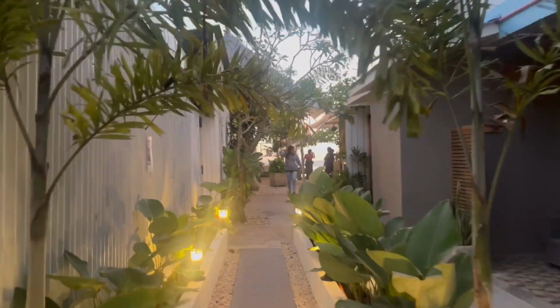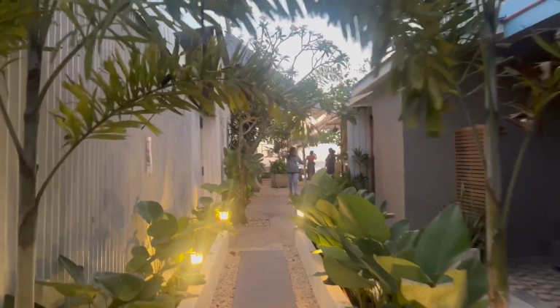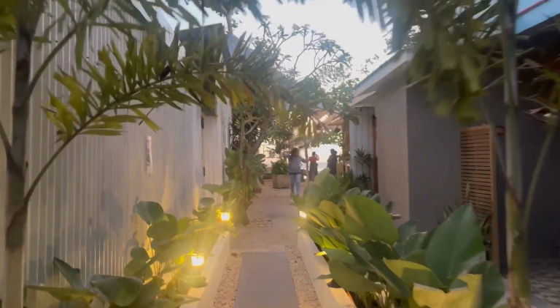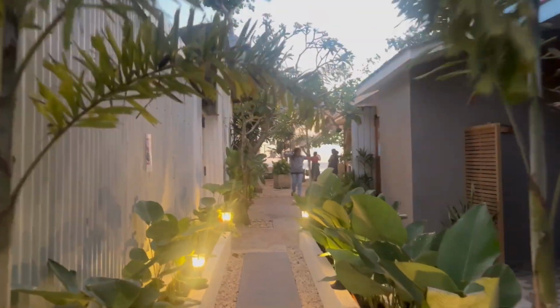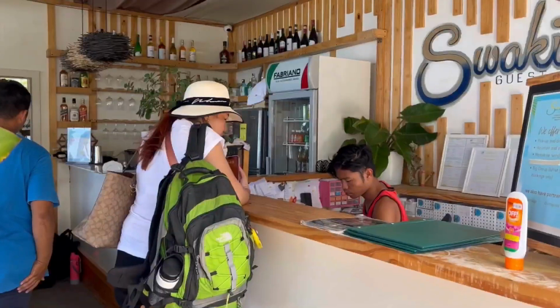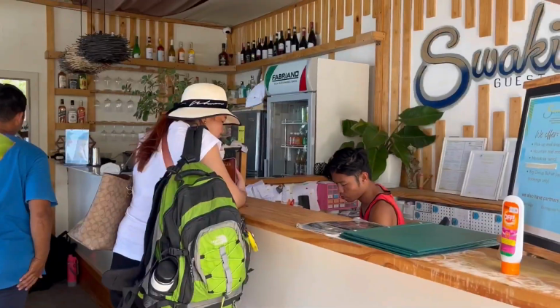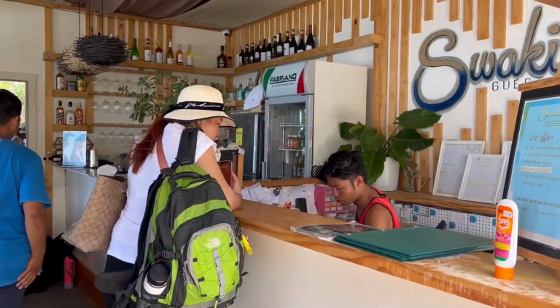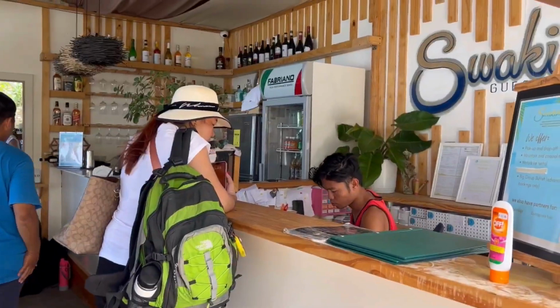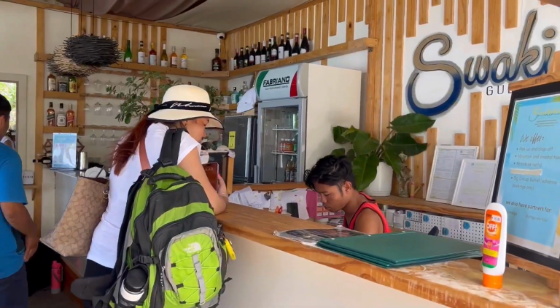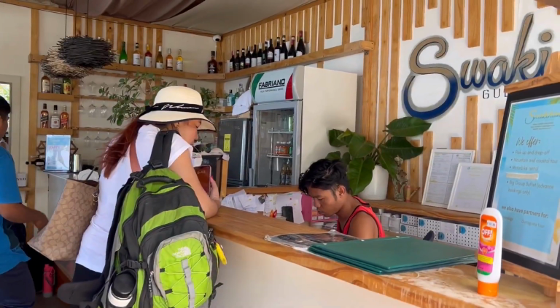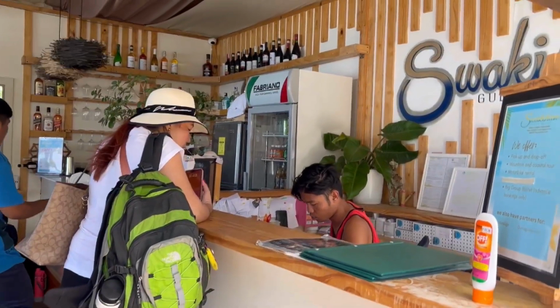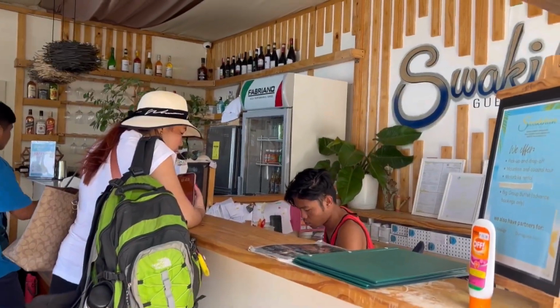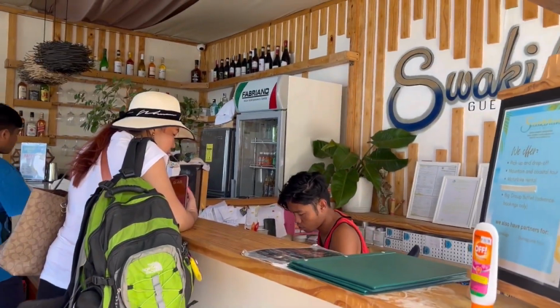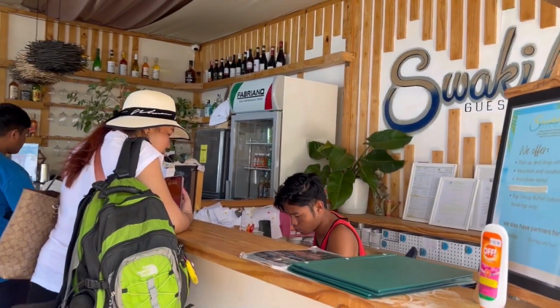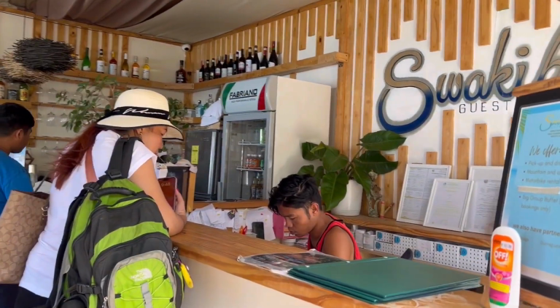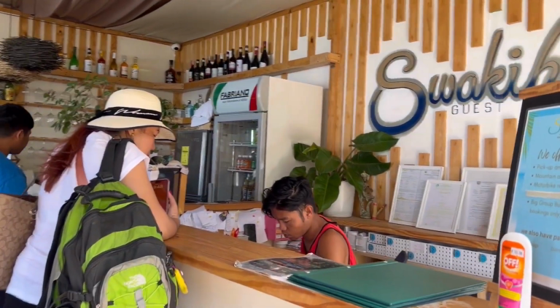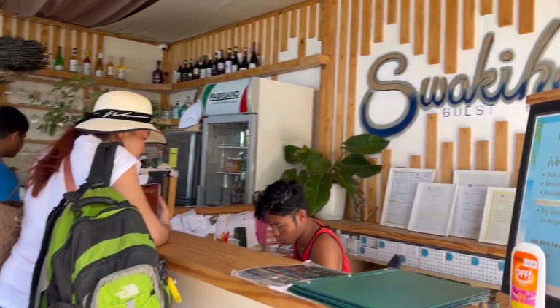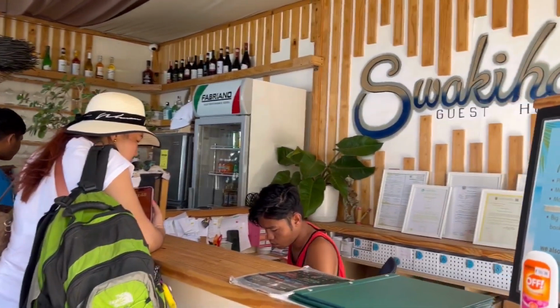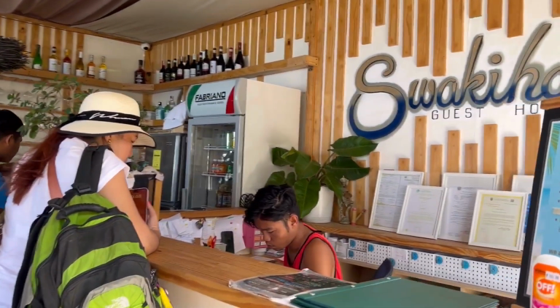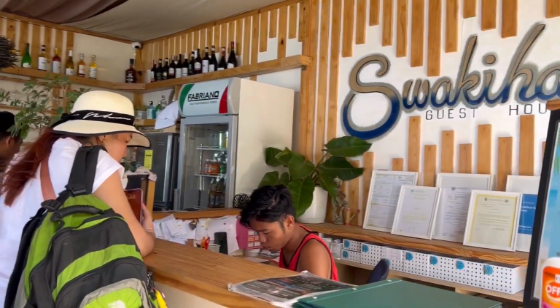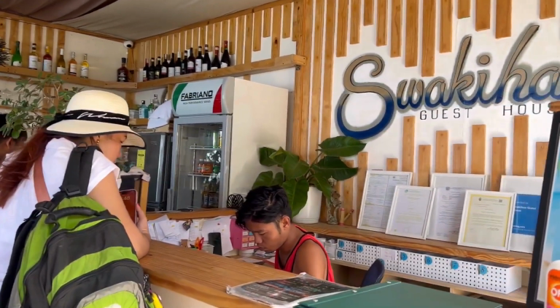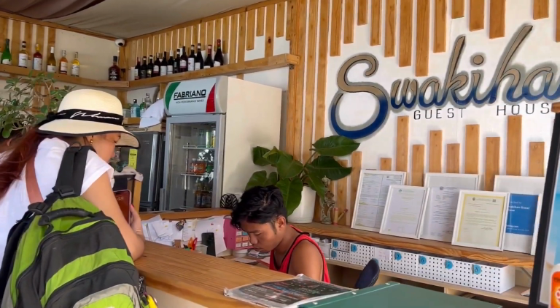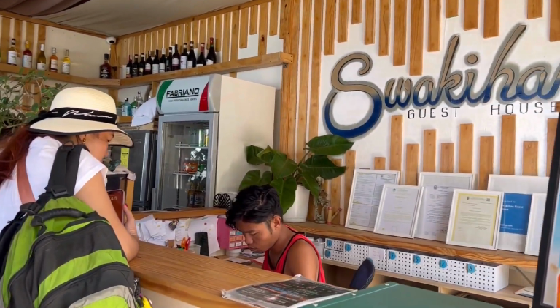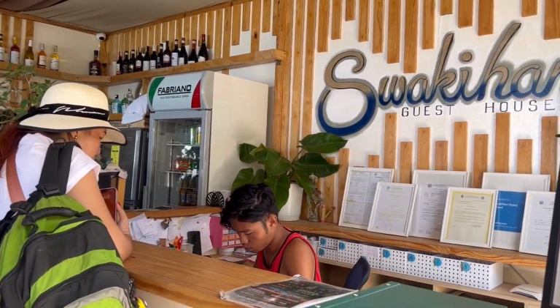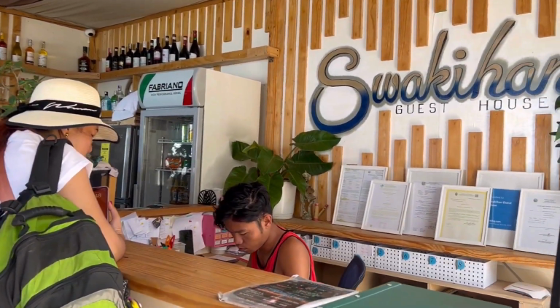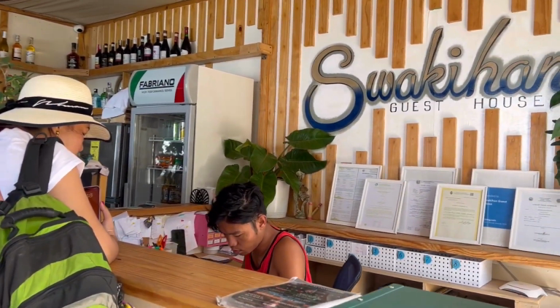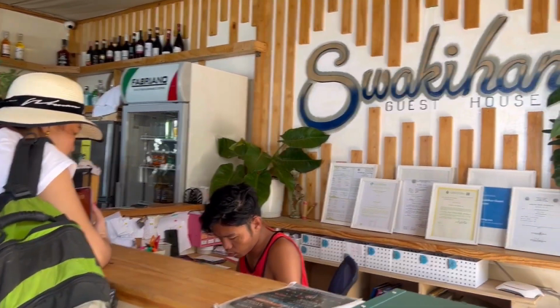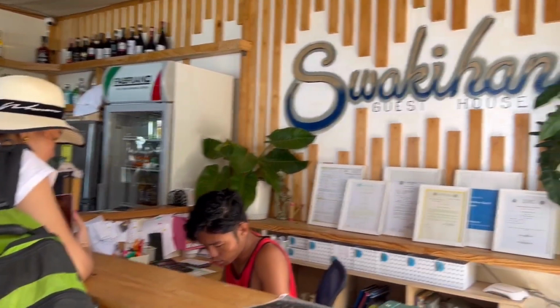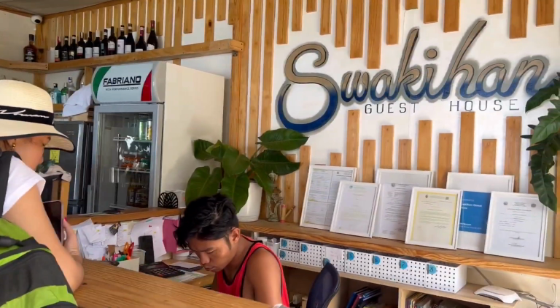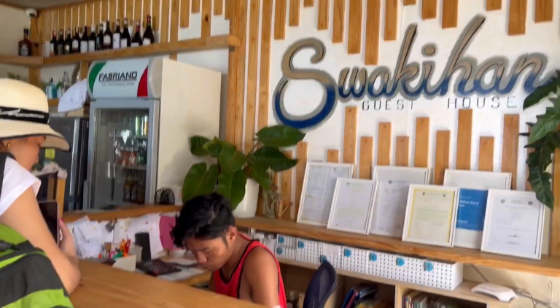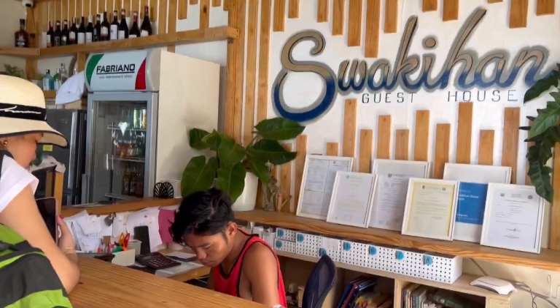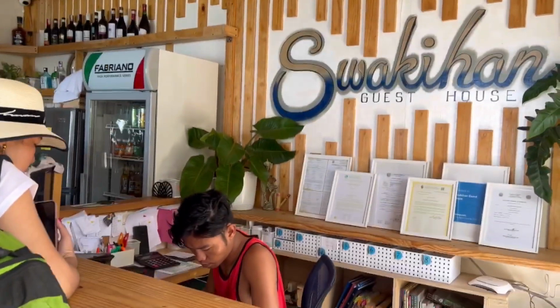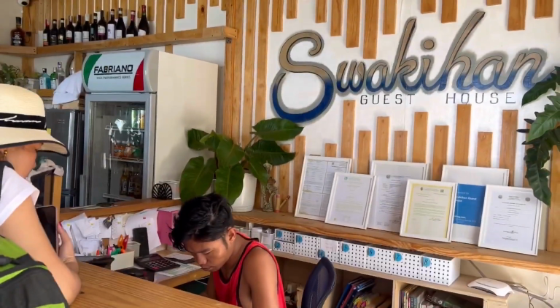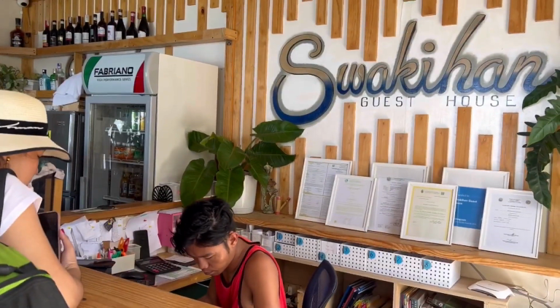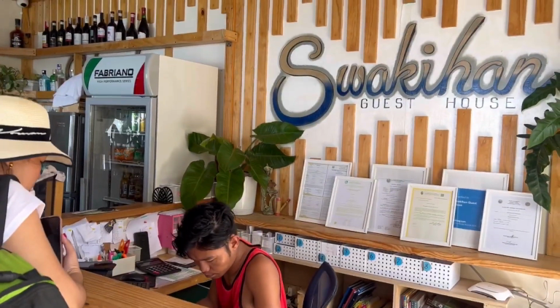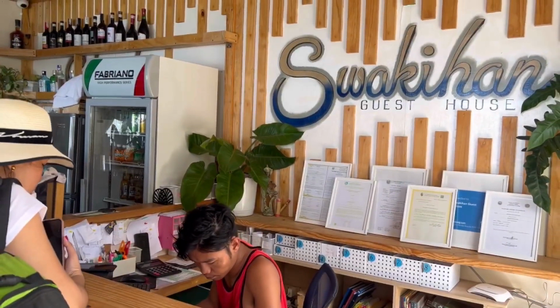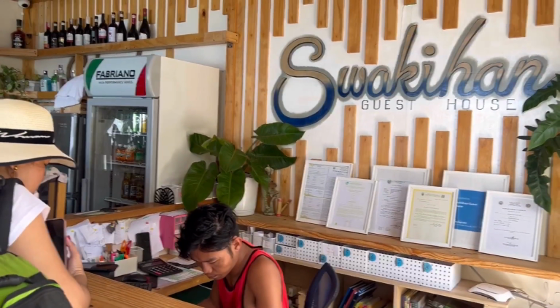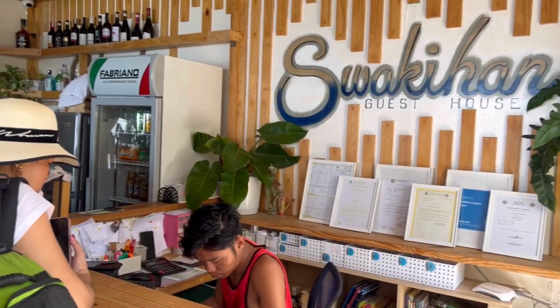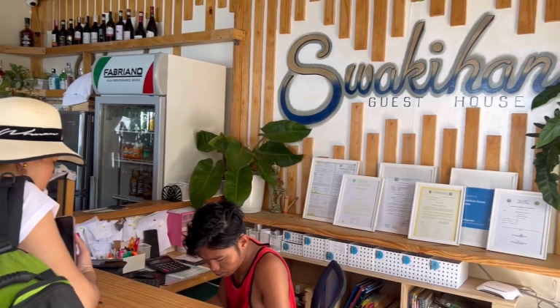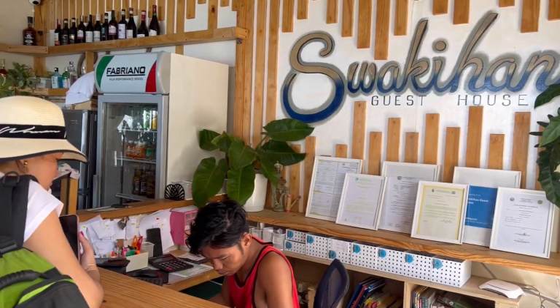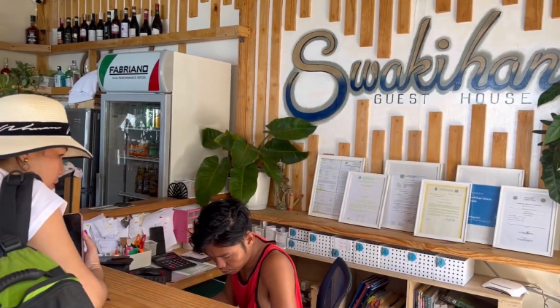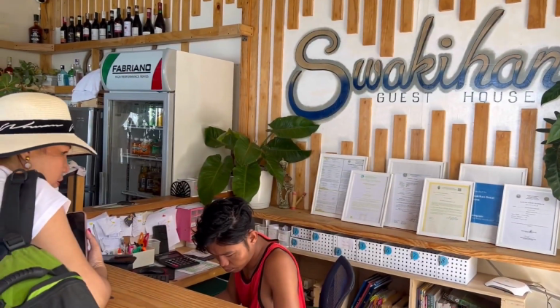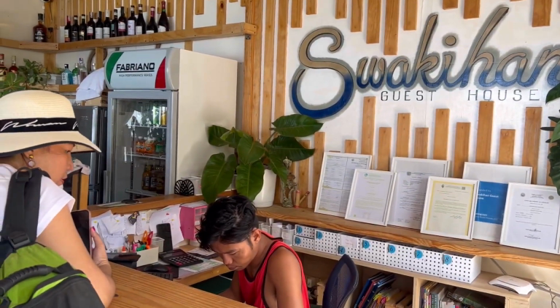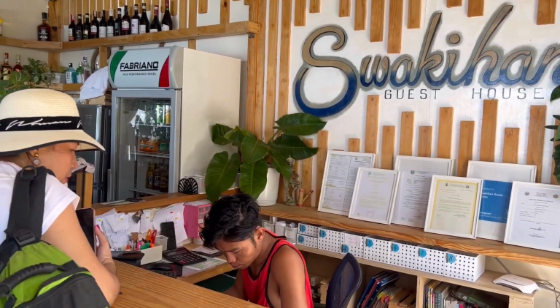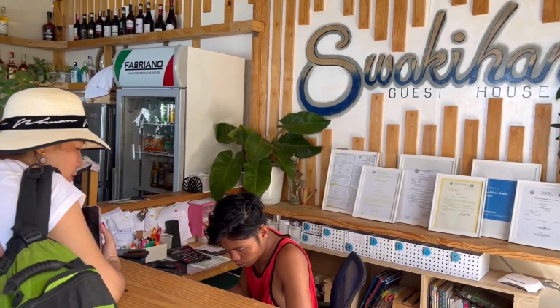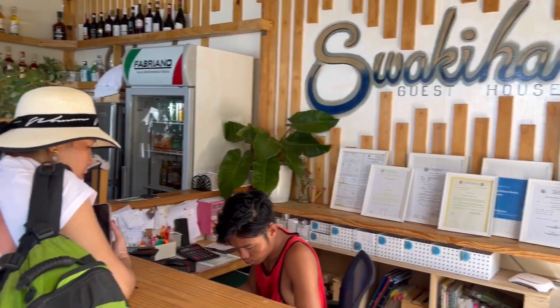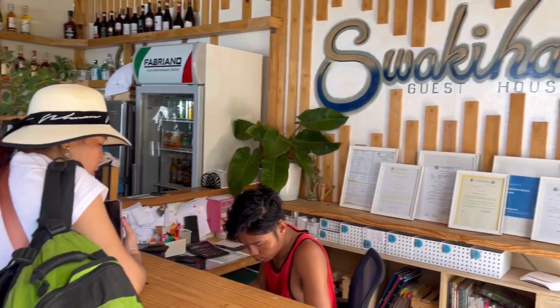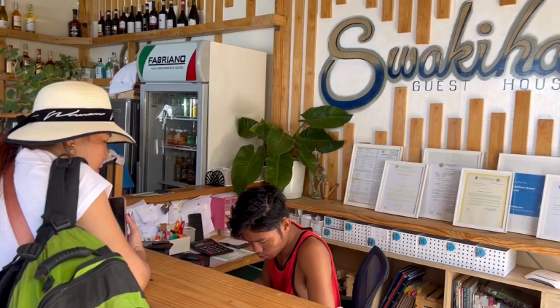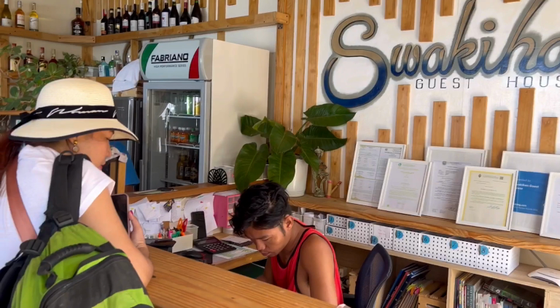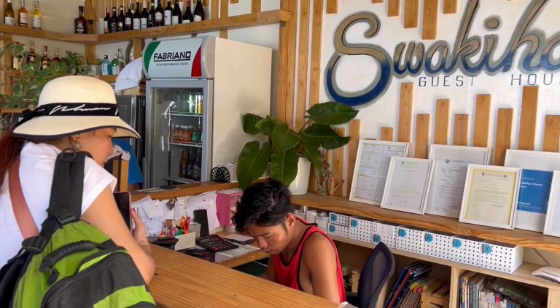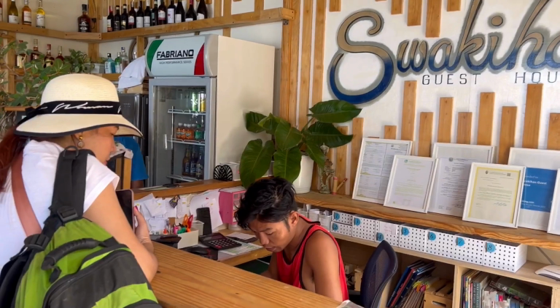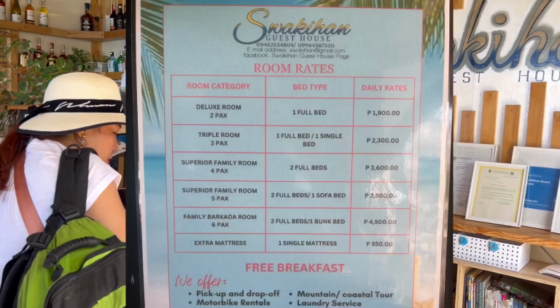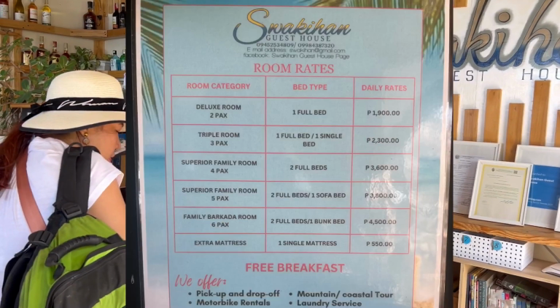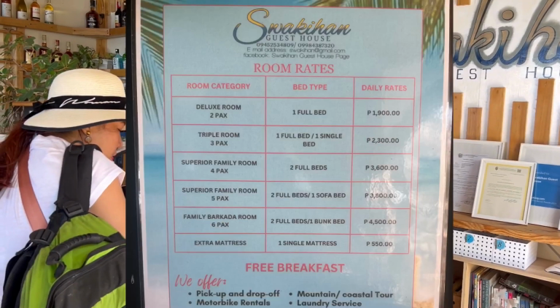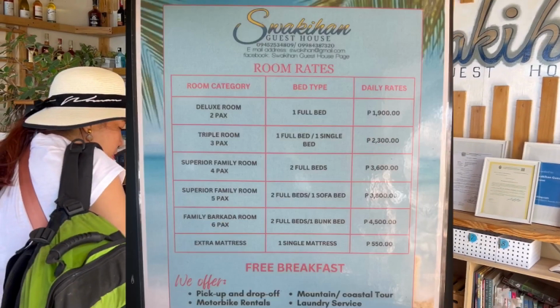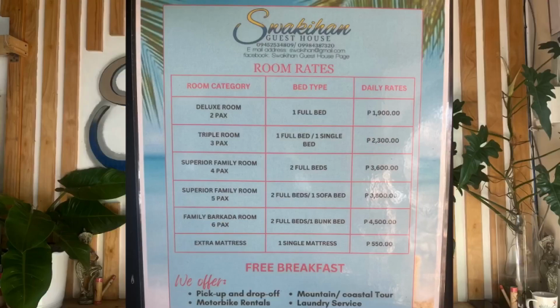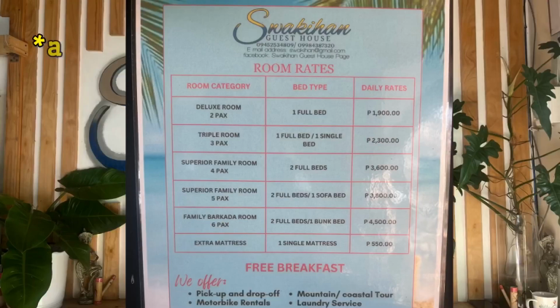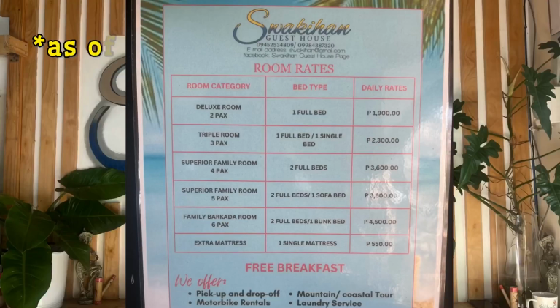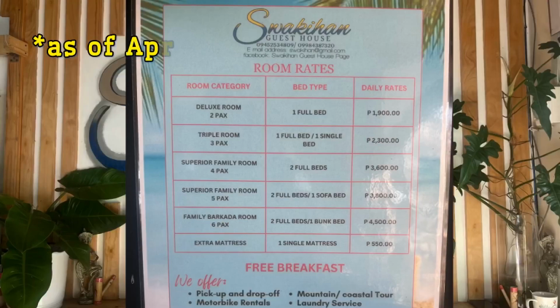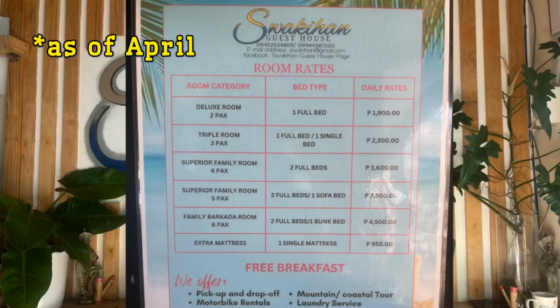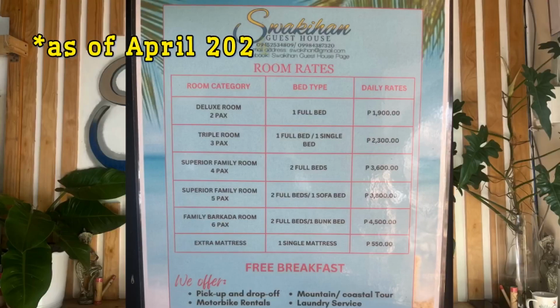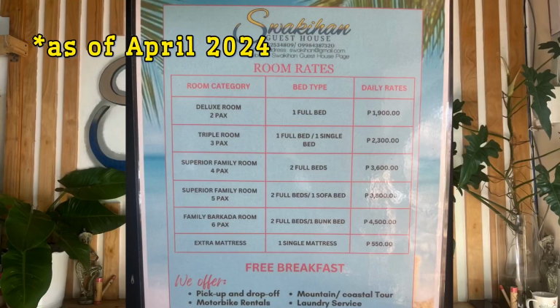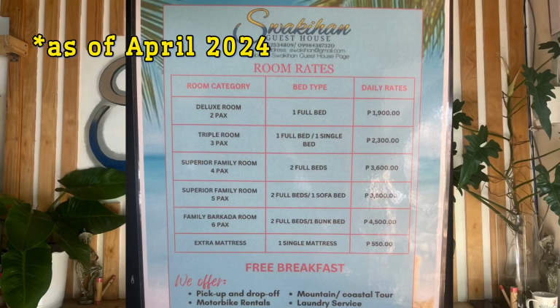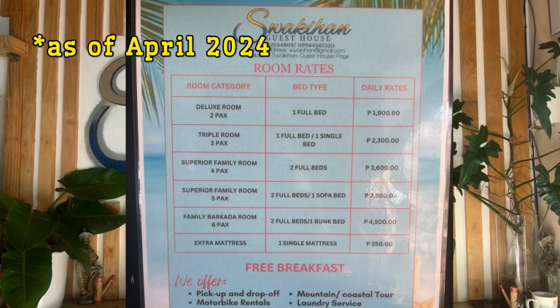Suwakihan Guest House is a beachfront property located in San Juan, Siquijor. The rates are as follows.